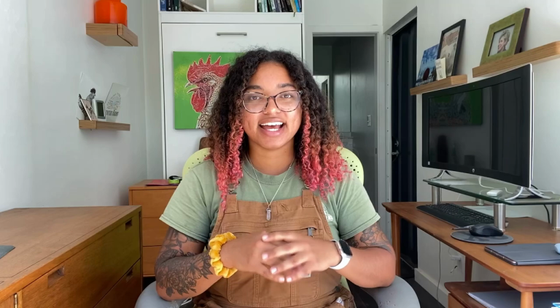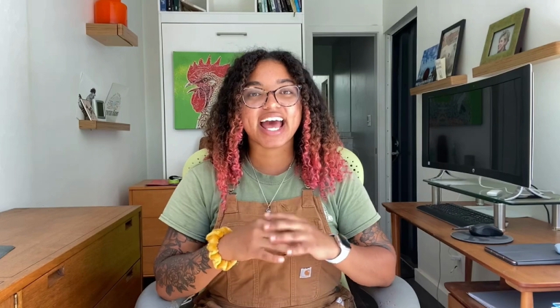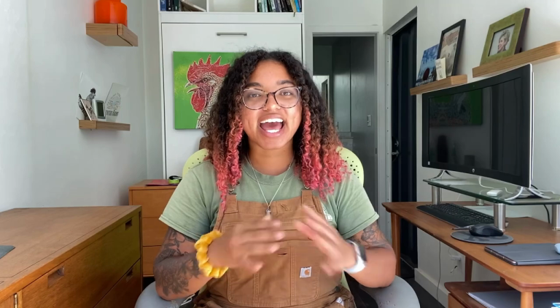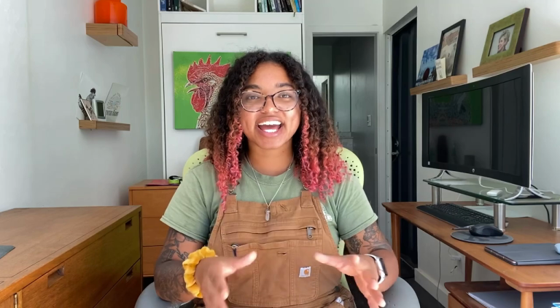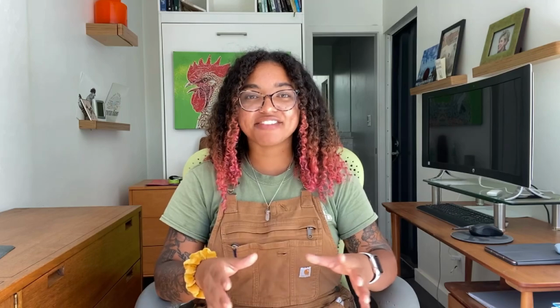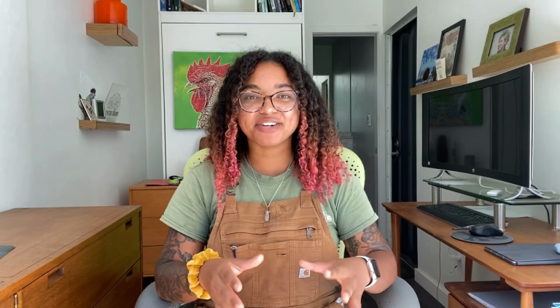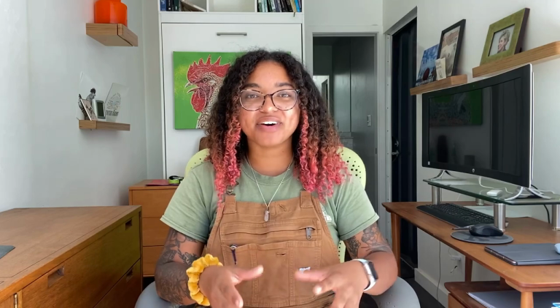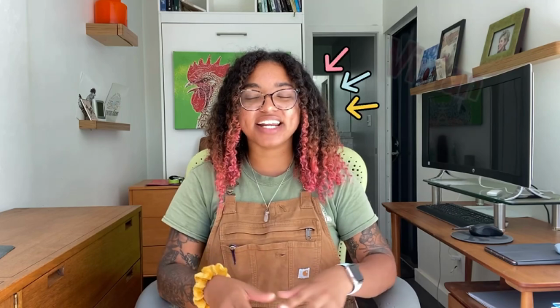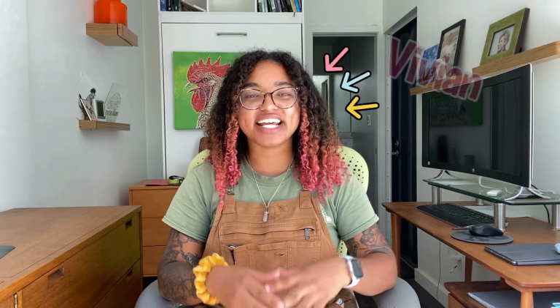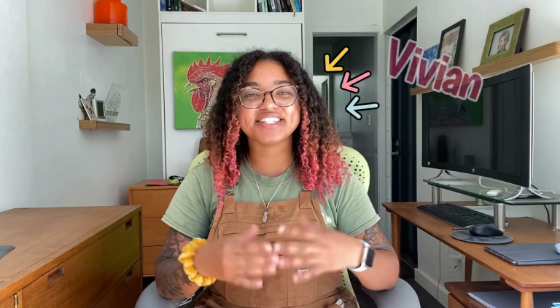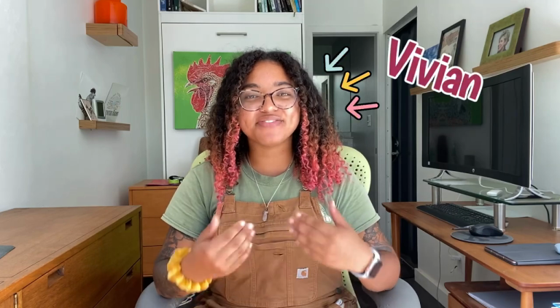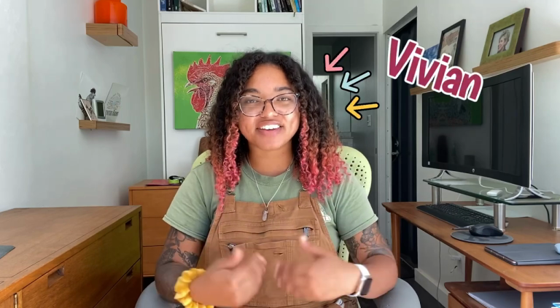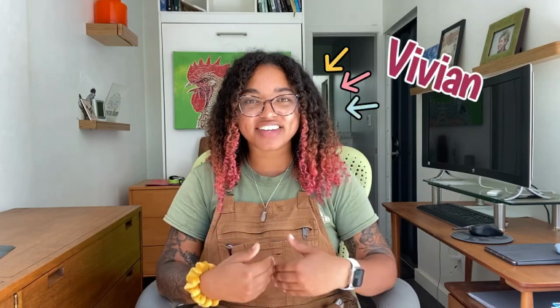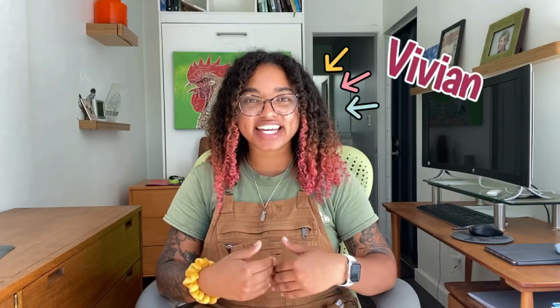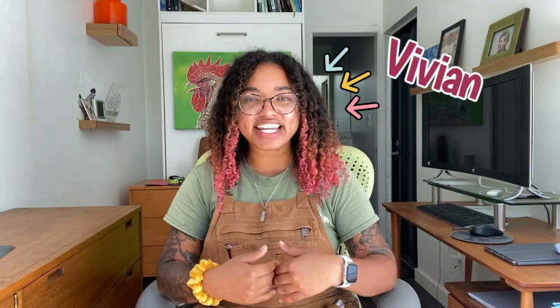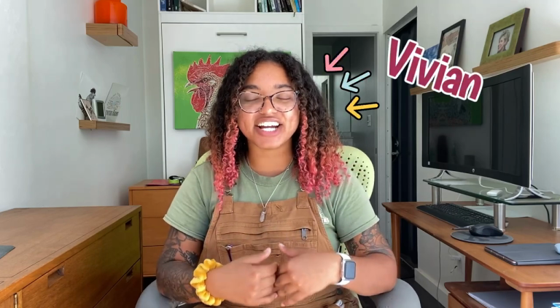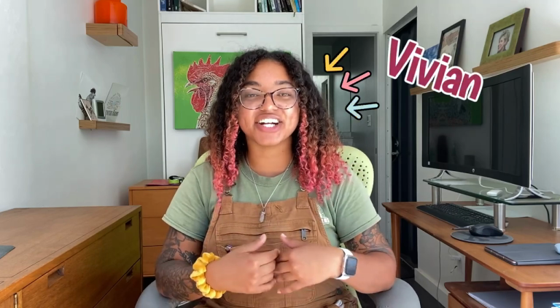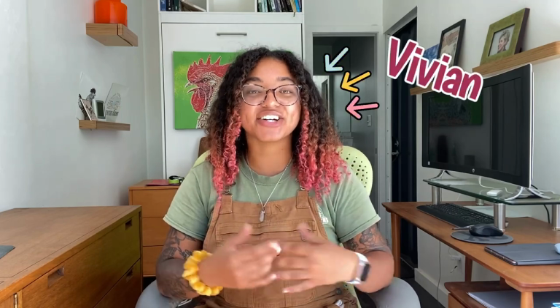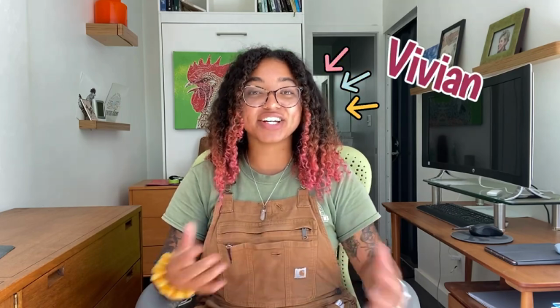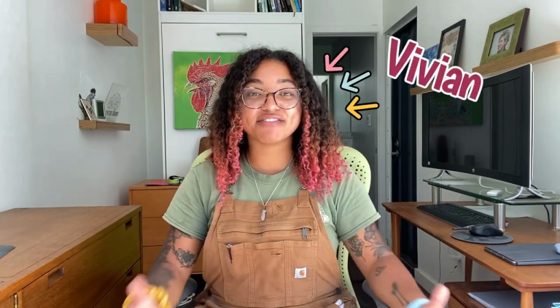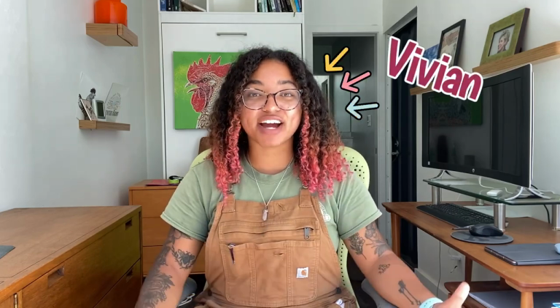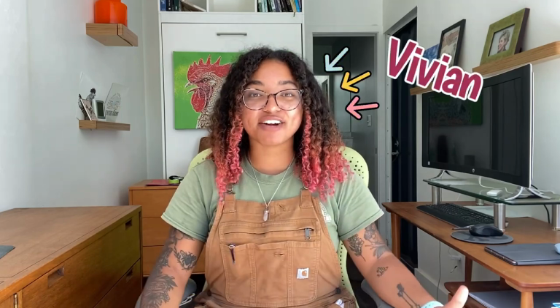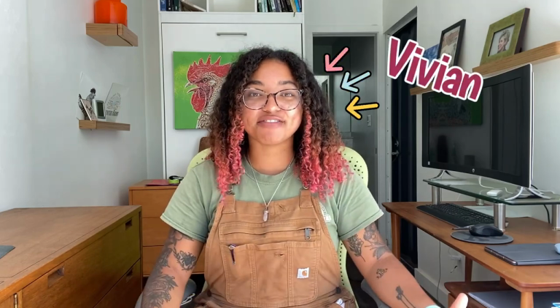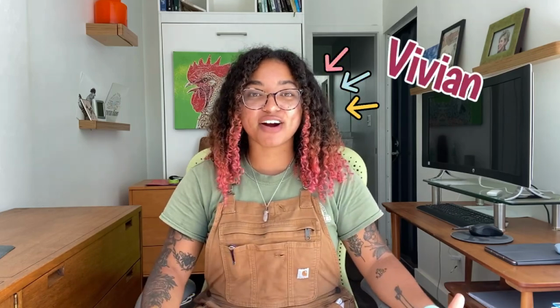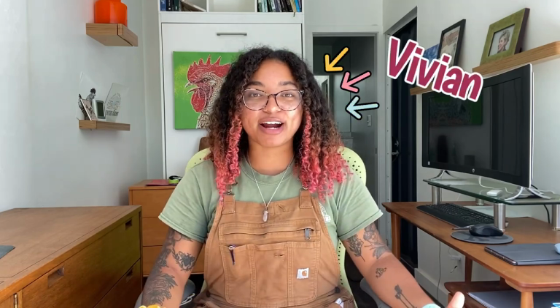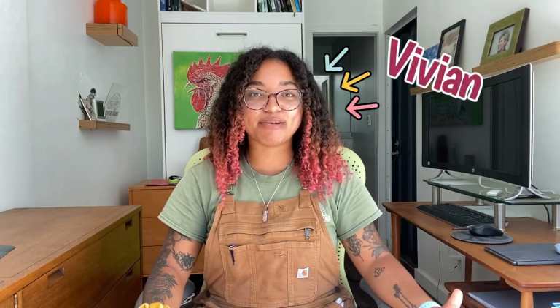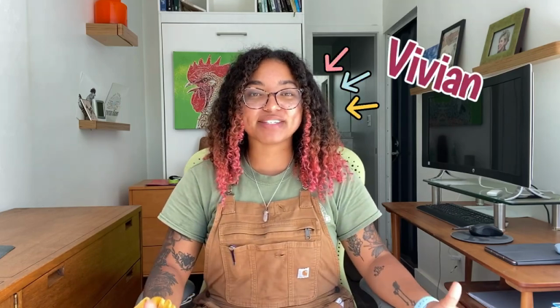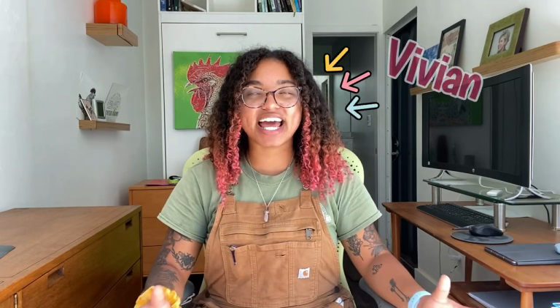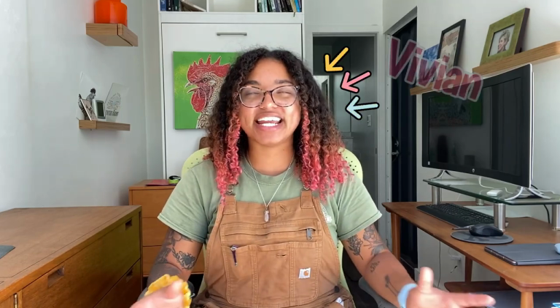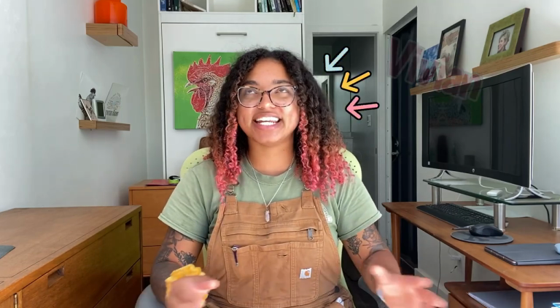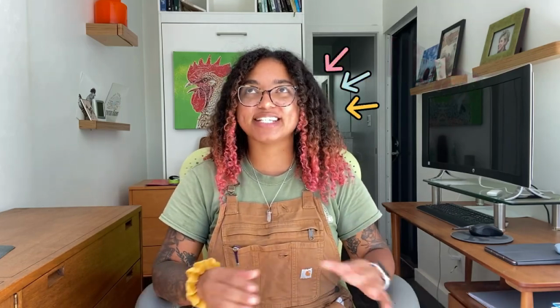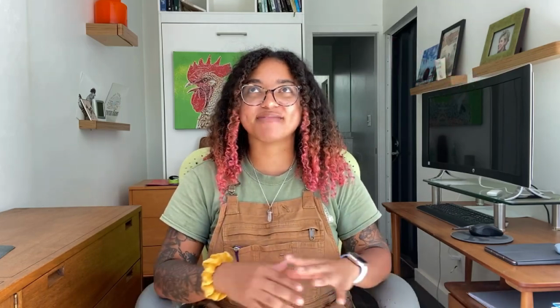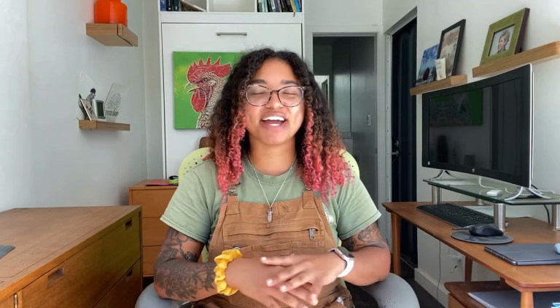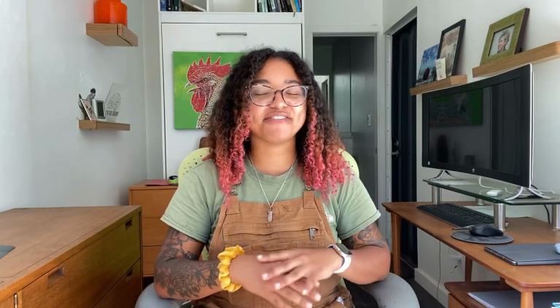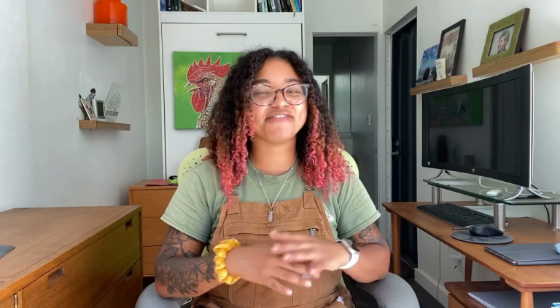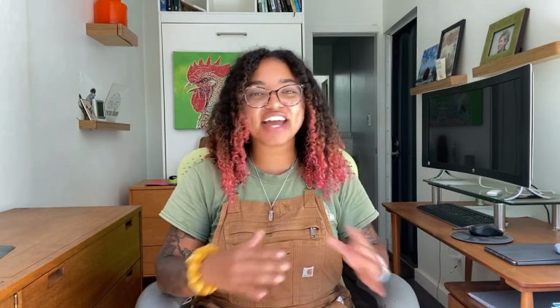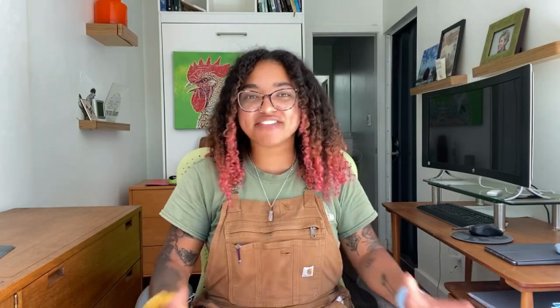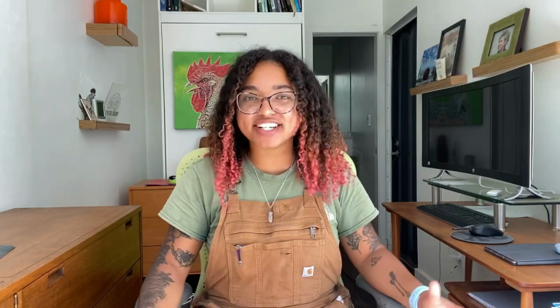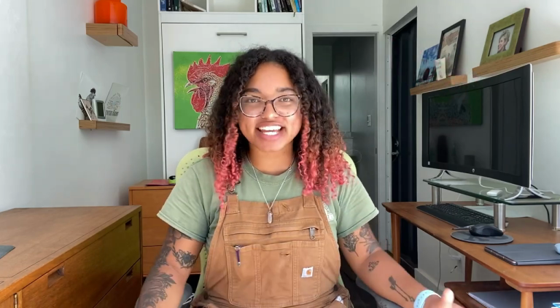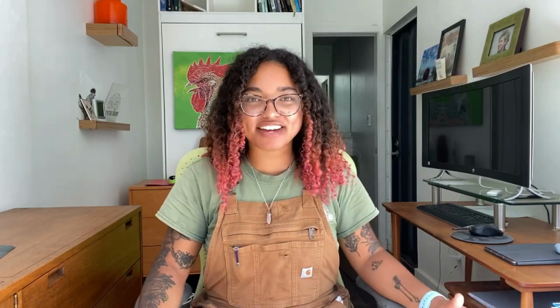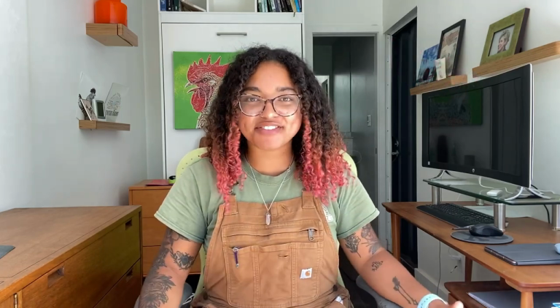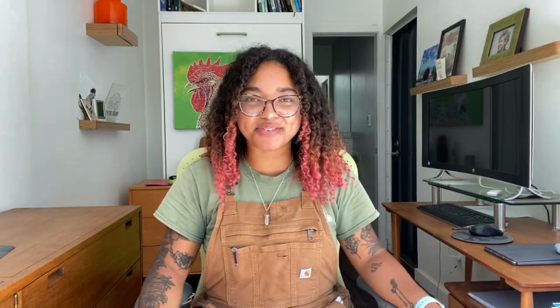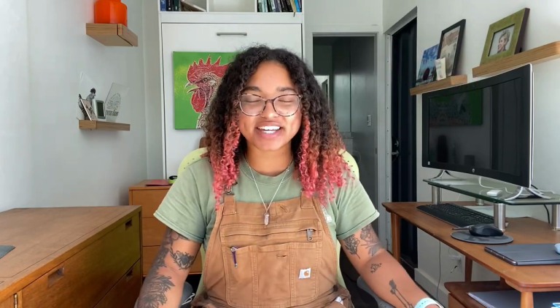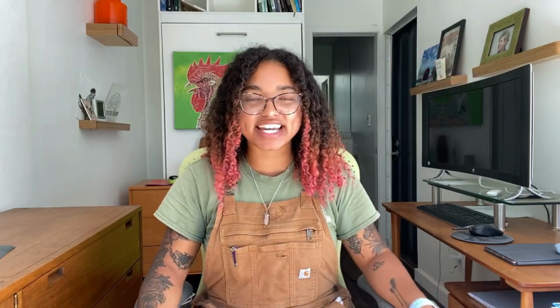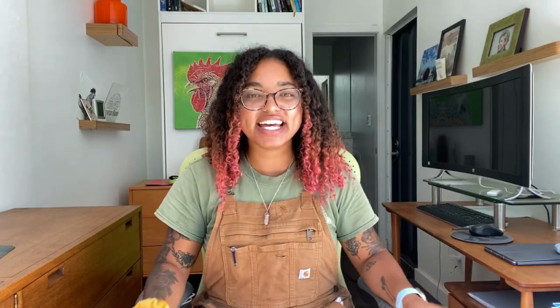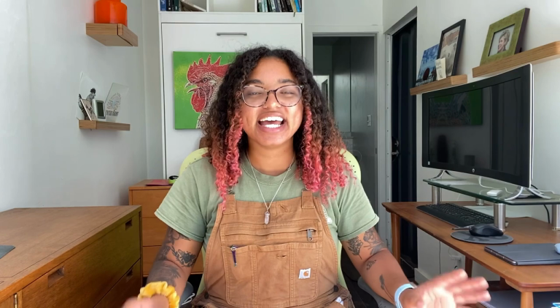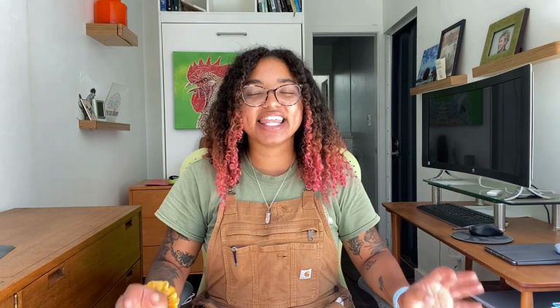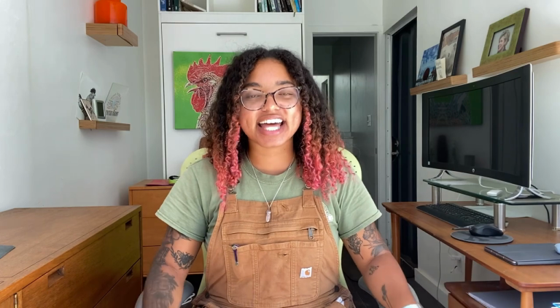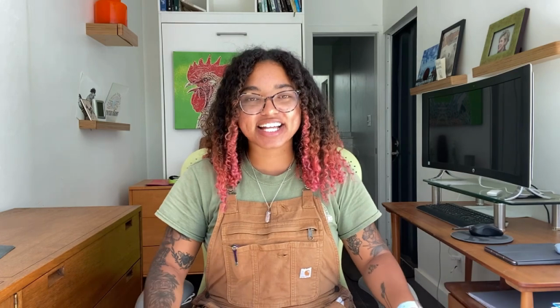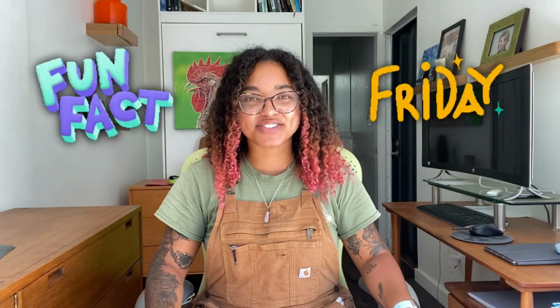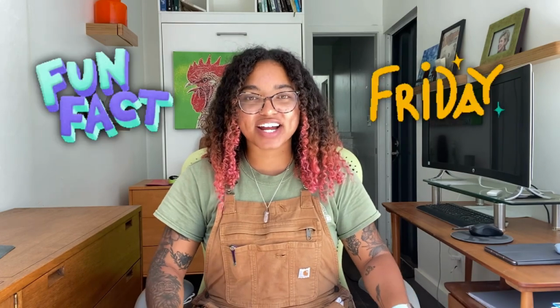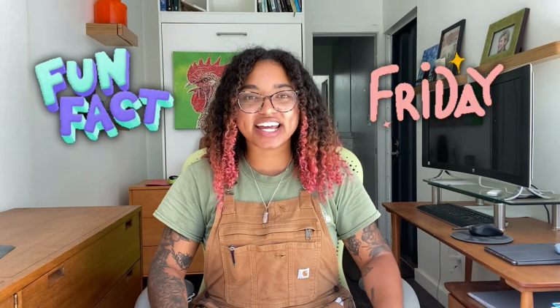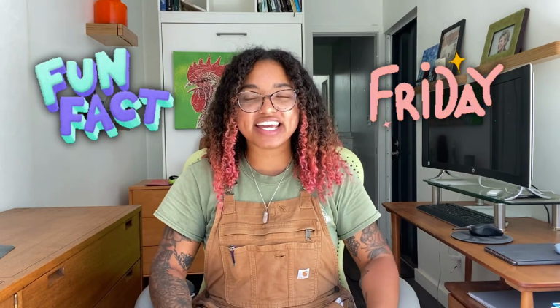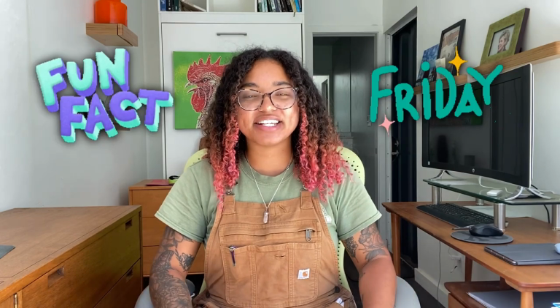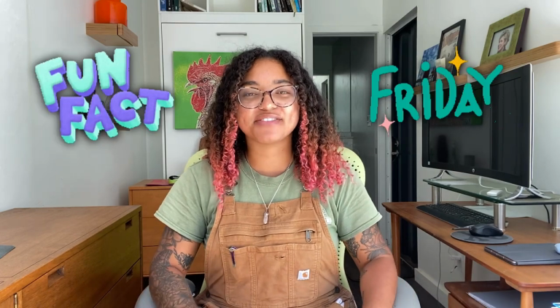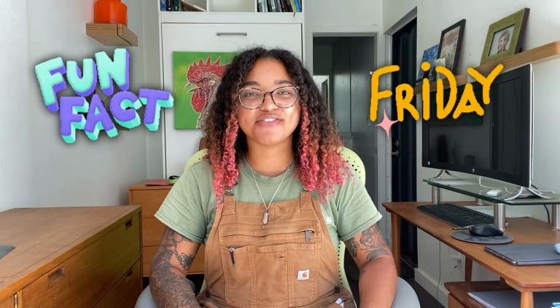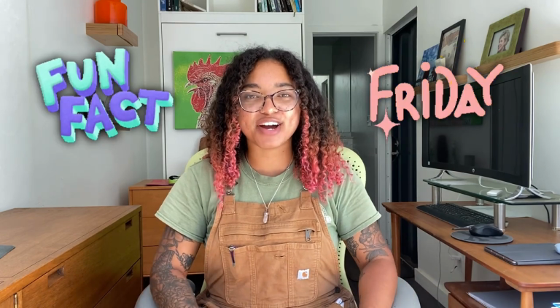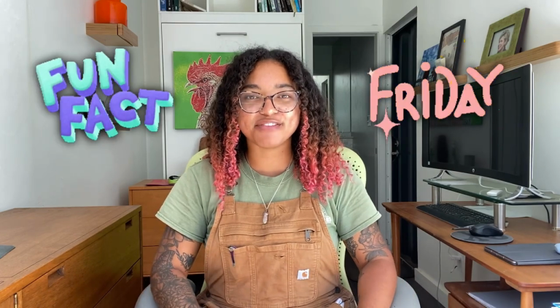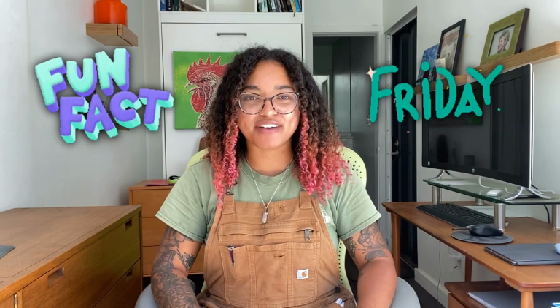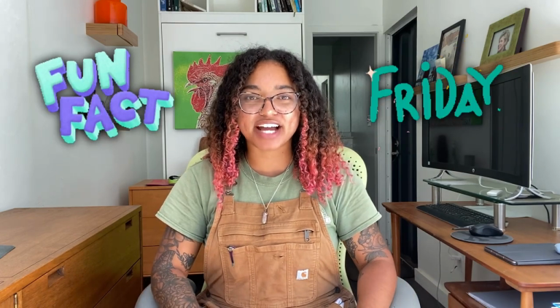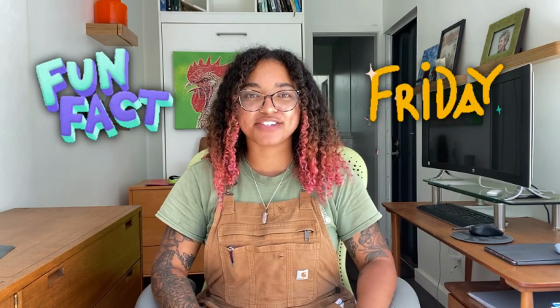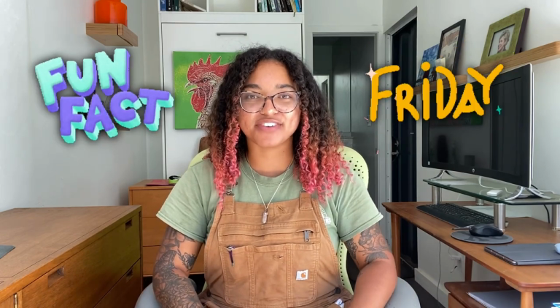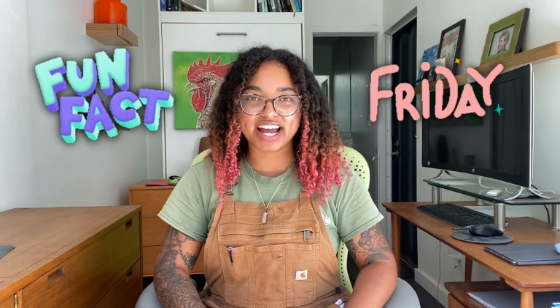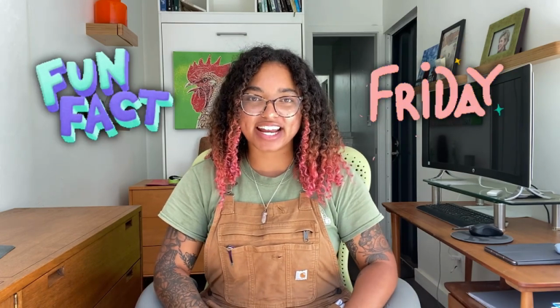Hey everyone, it's Vivian here at Green Fire Farms and it is my favorite day of the week. That's right, it is Fun Fact Friday.